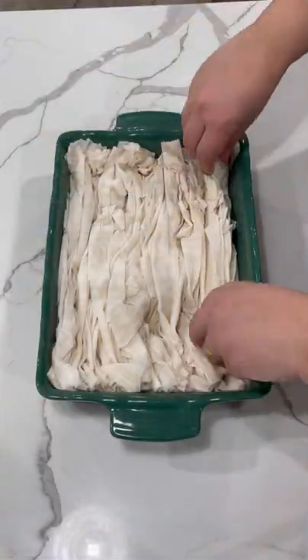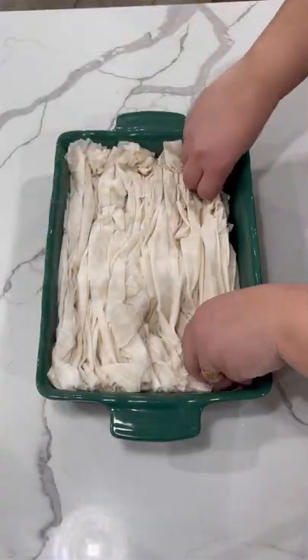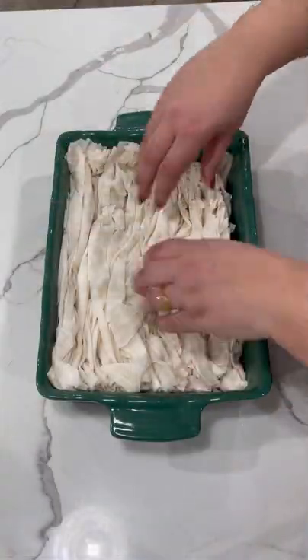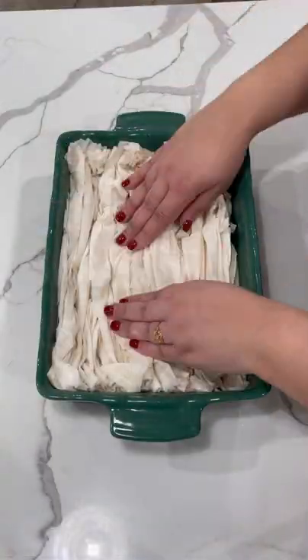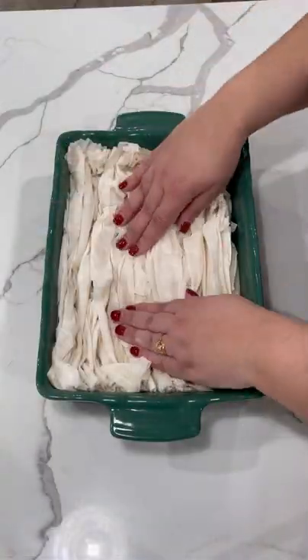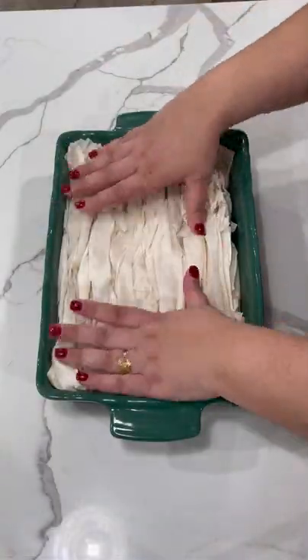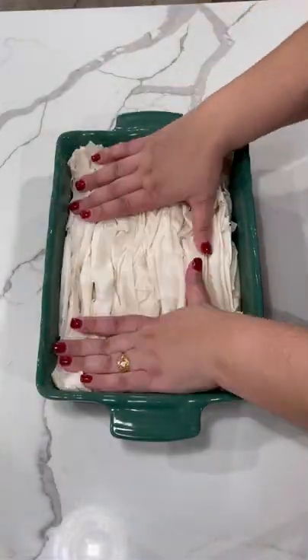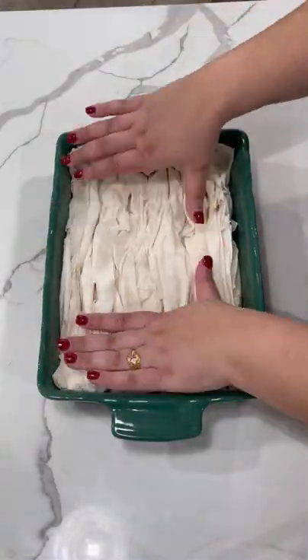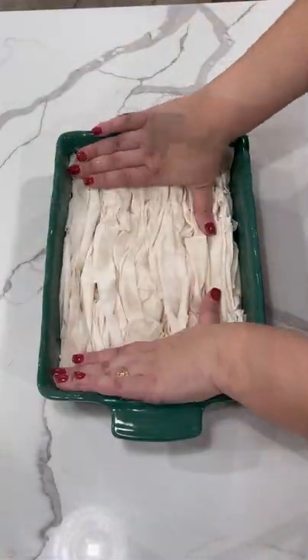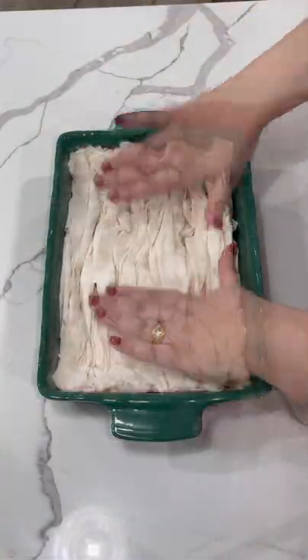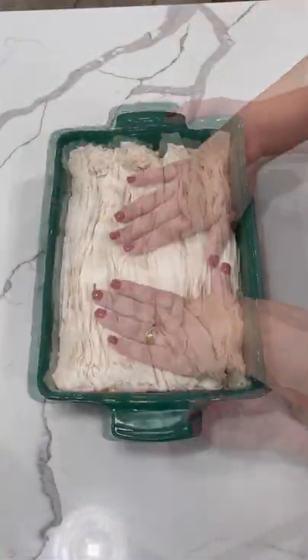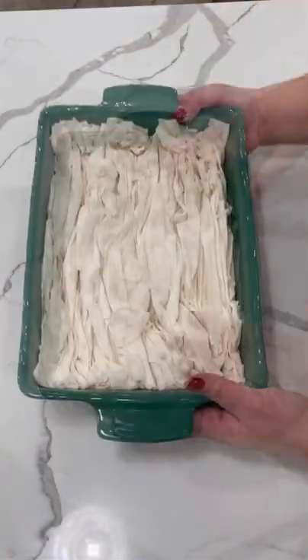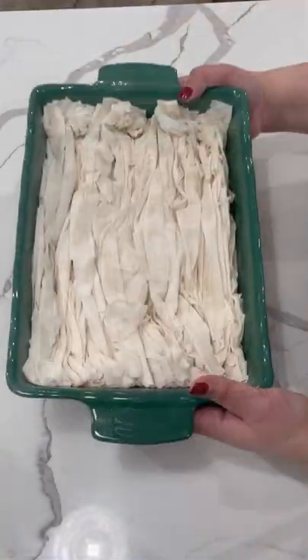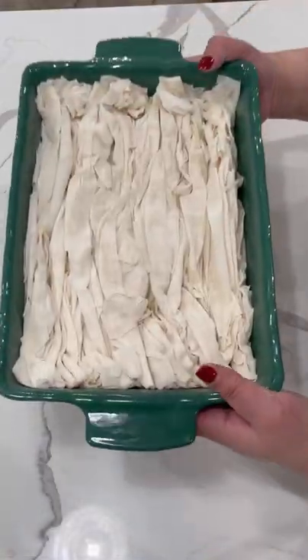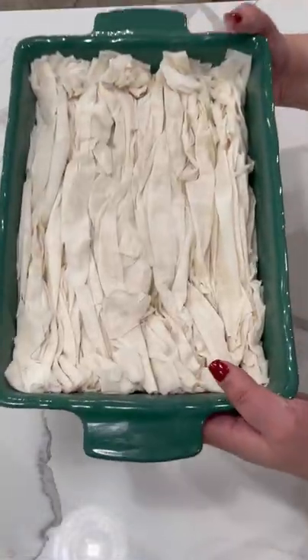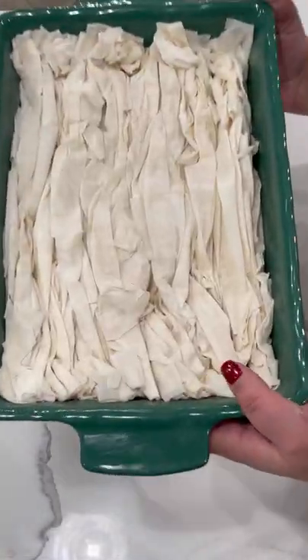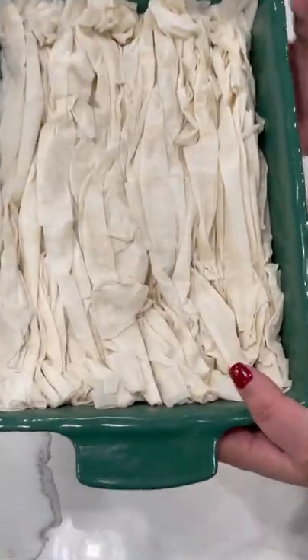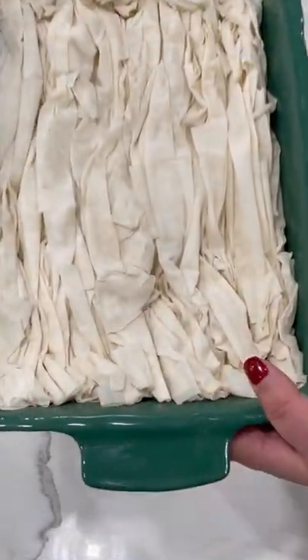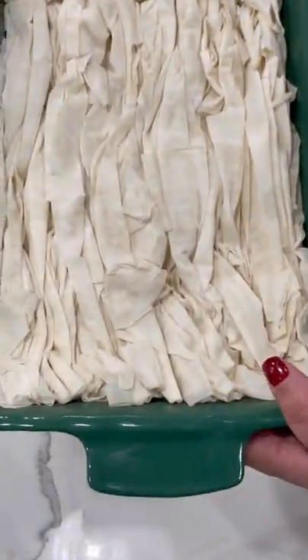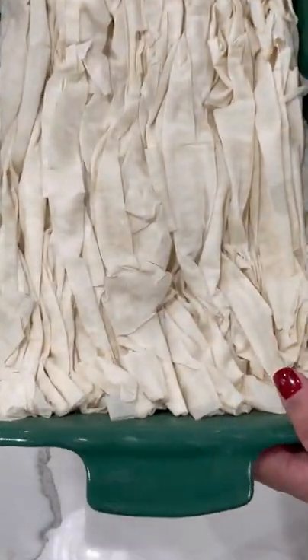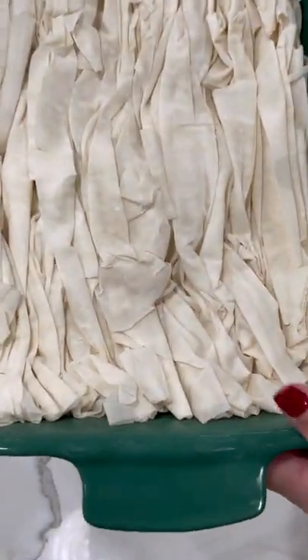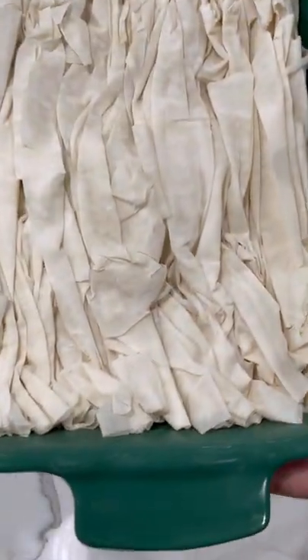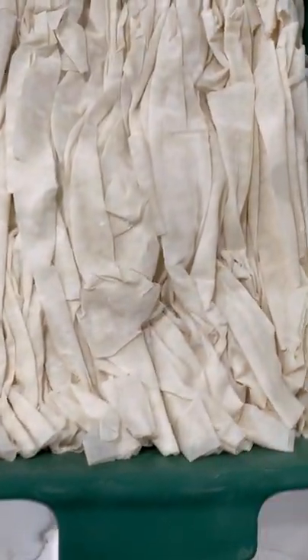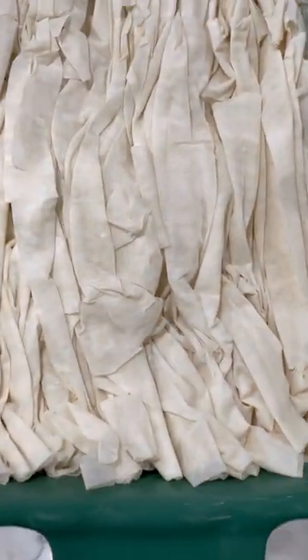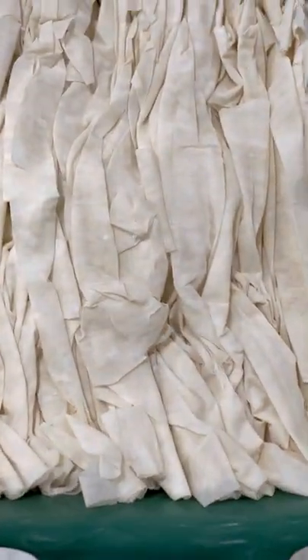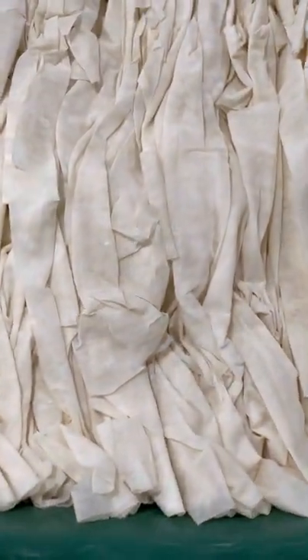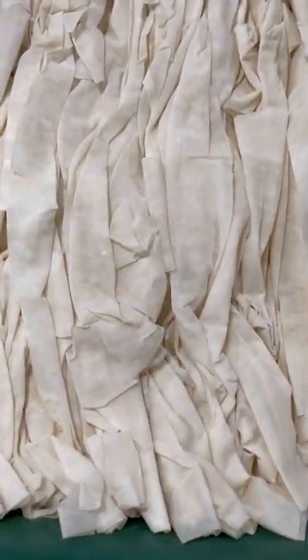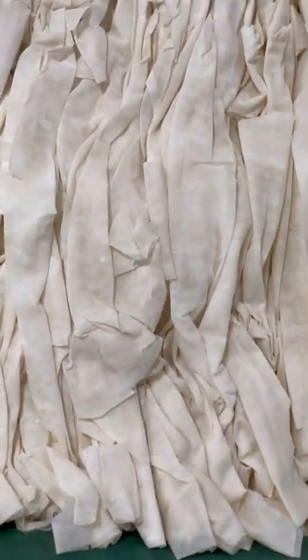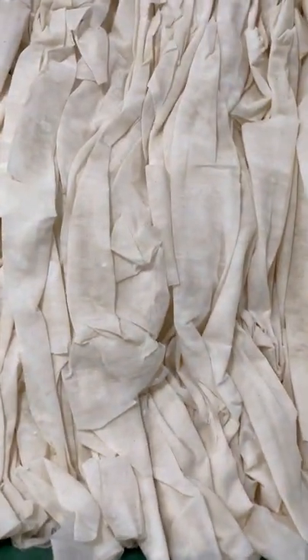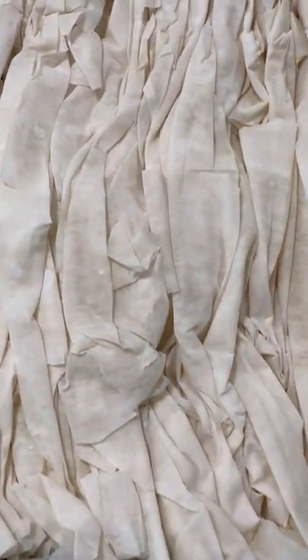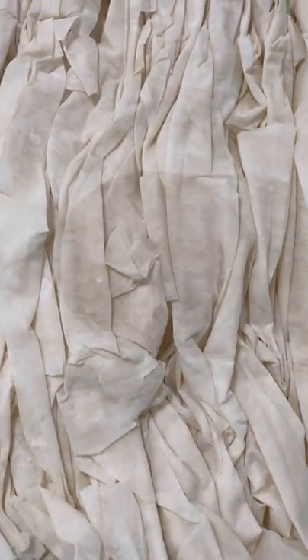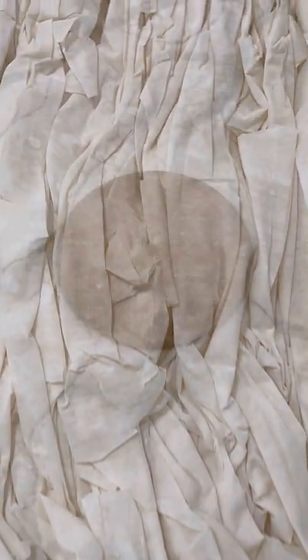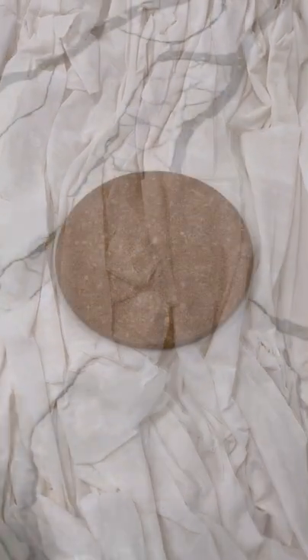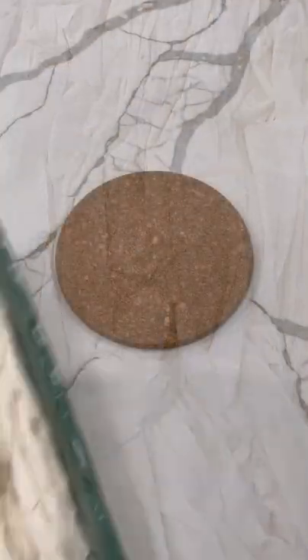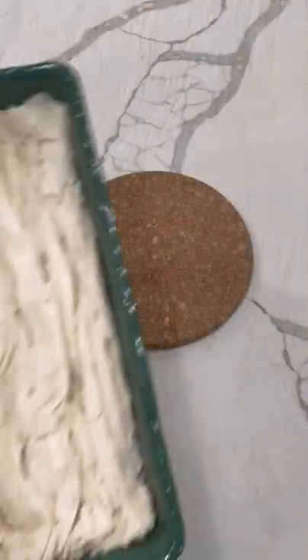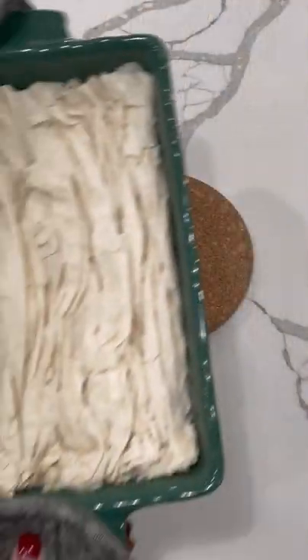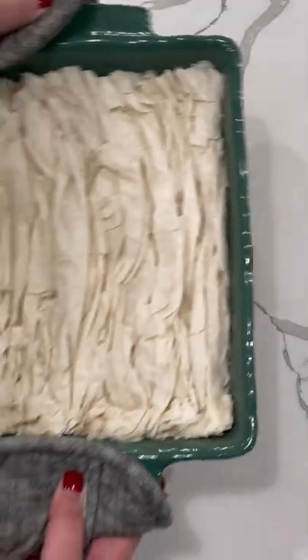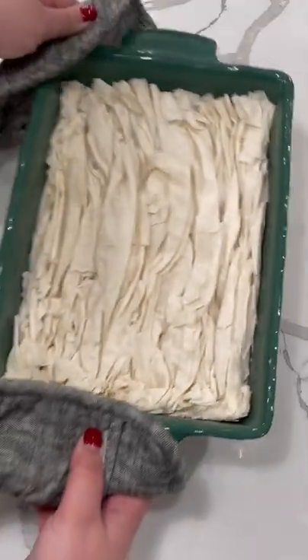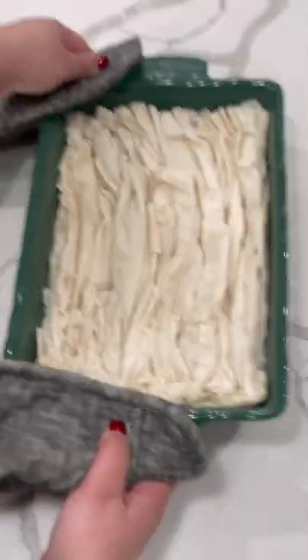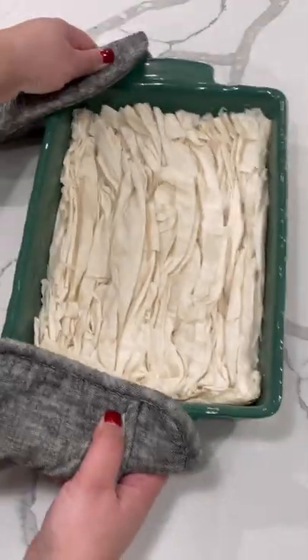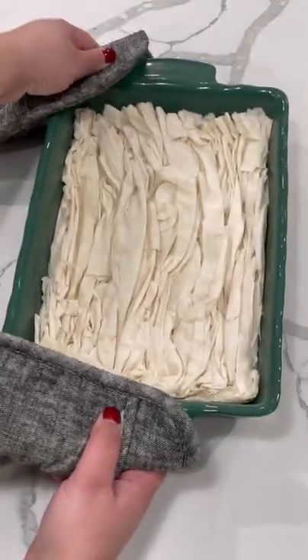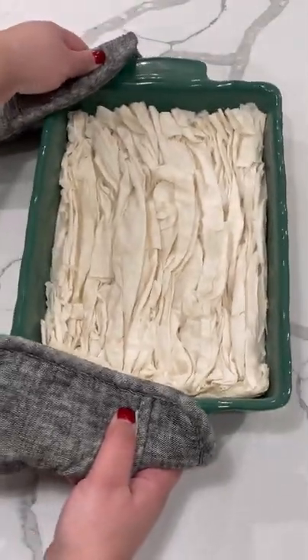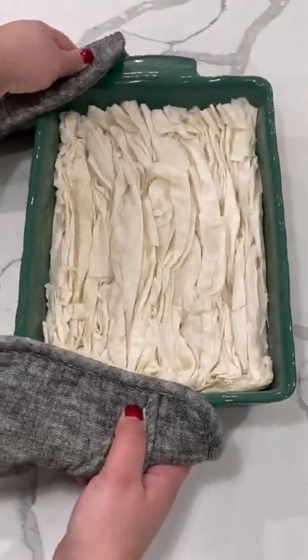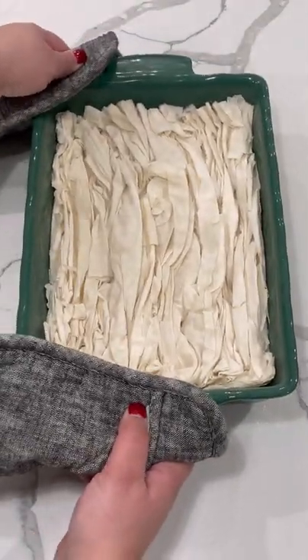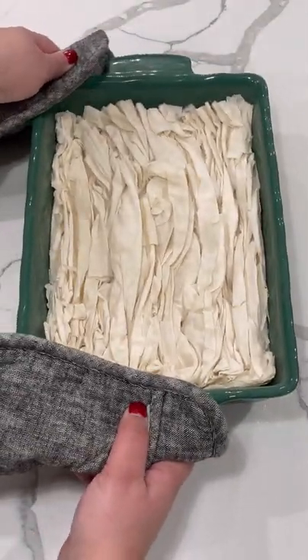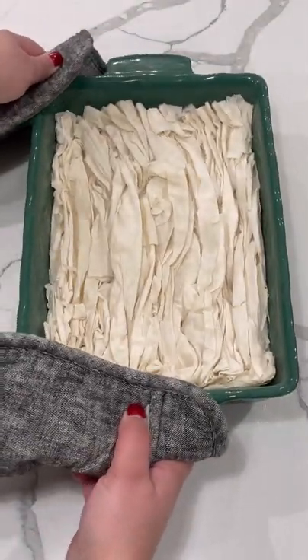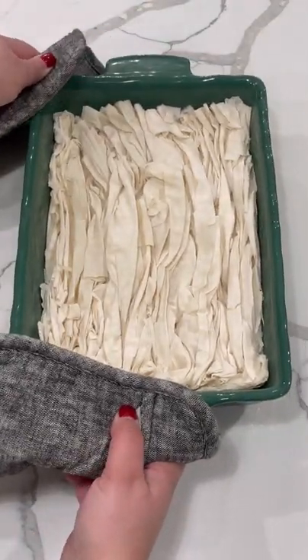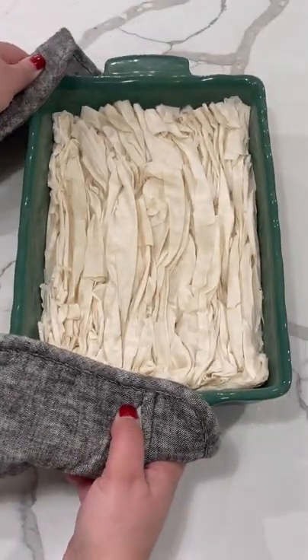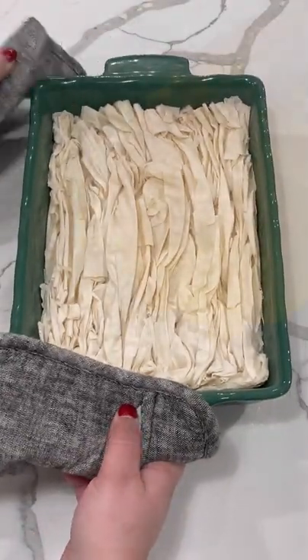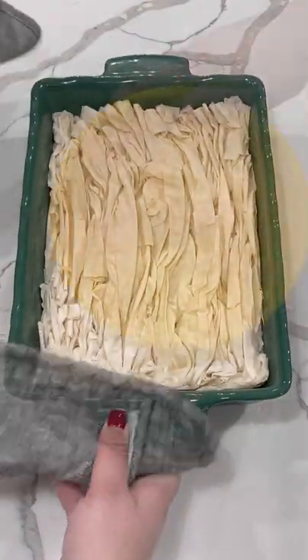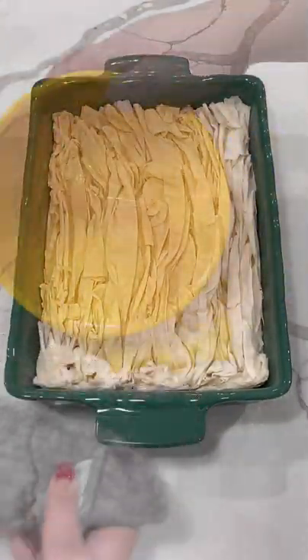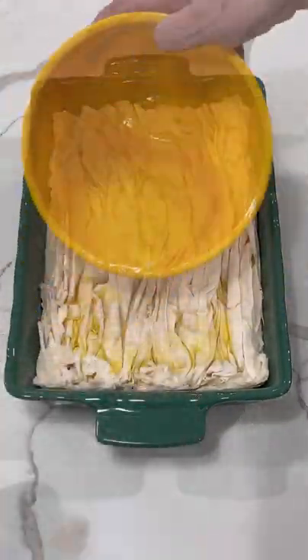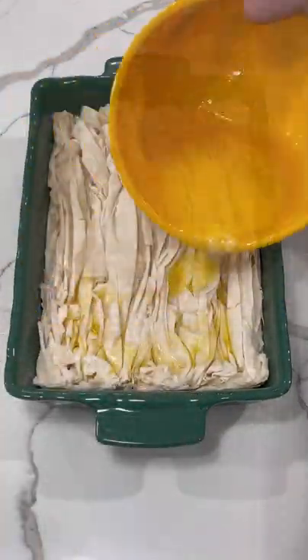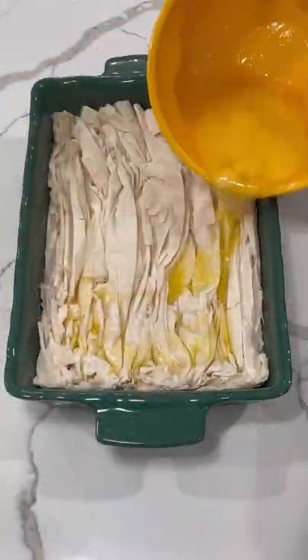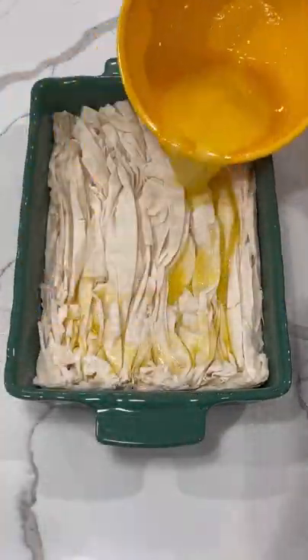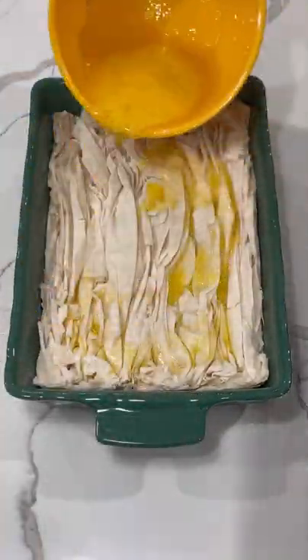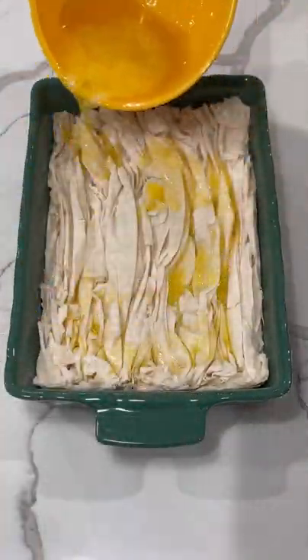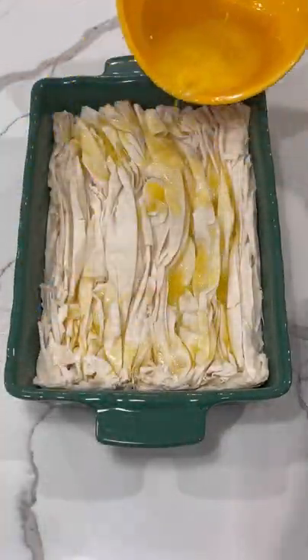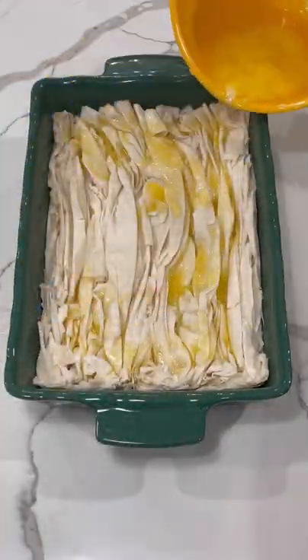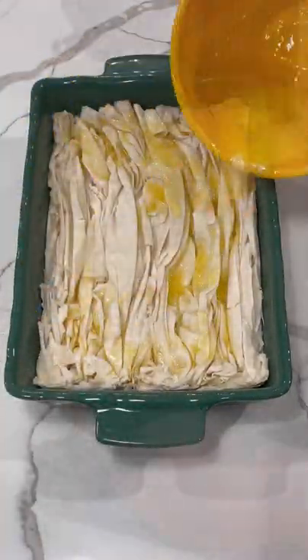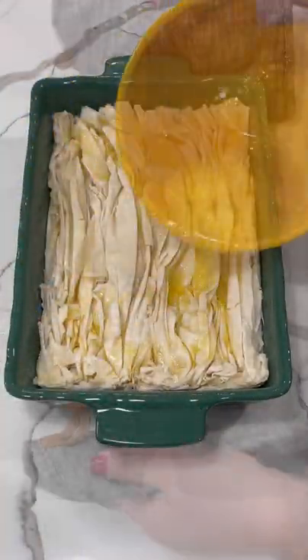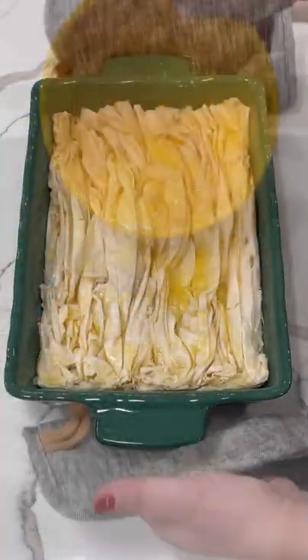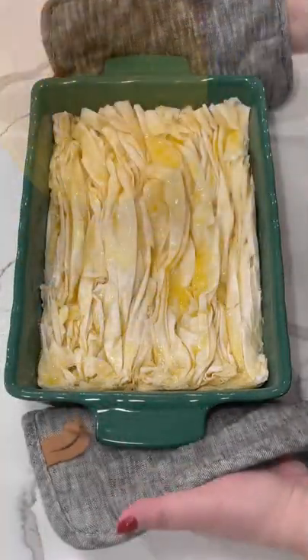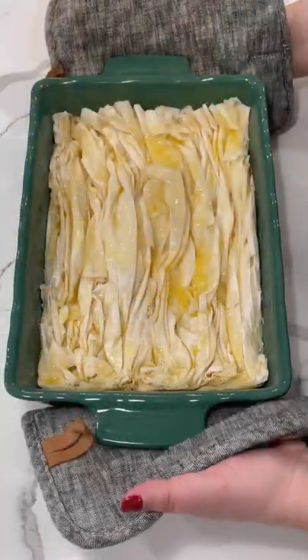Go ahead and bake it at 350 for 10 minutes. Pull it out of the oven and then pour two sticks of melted butter right on top.